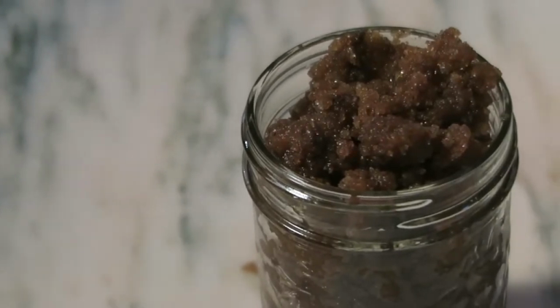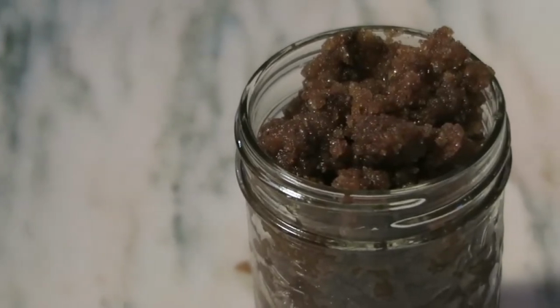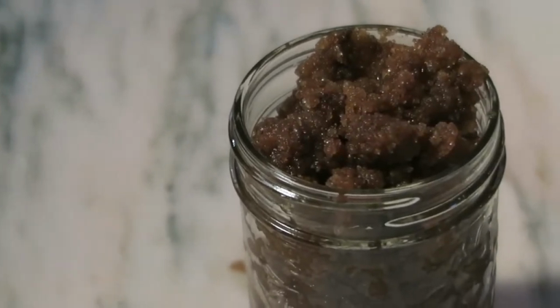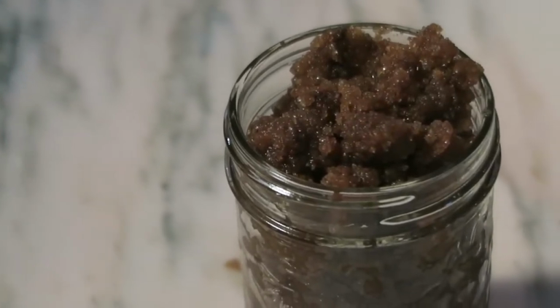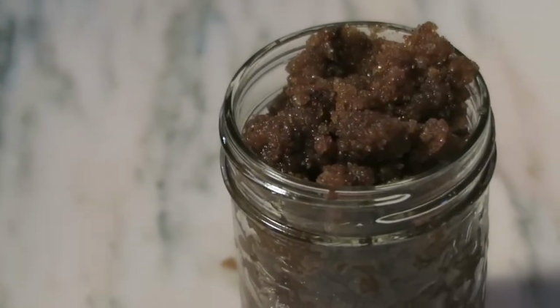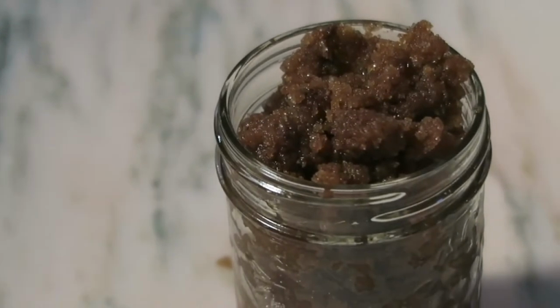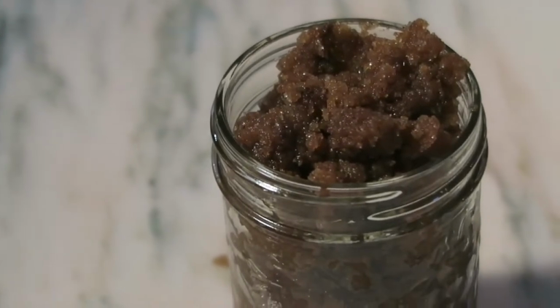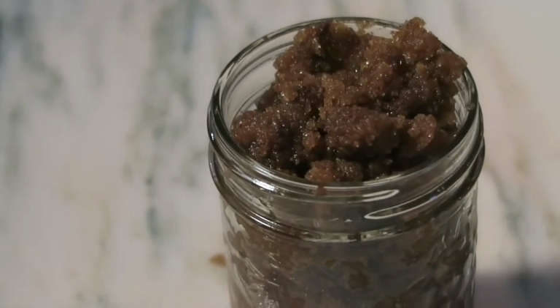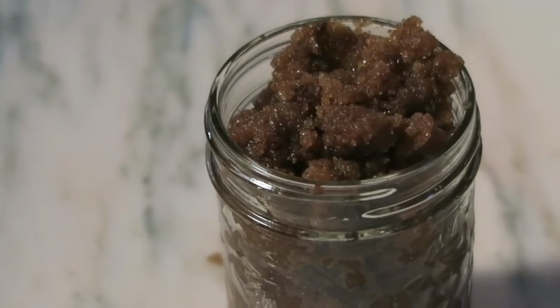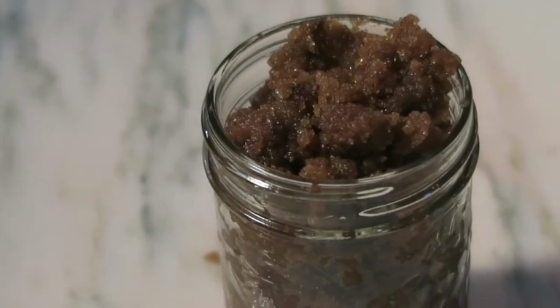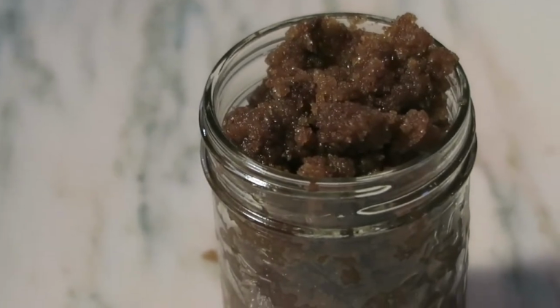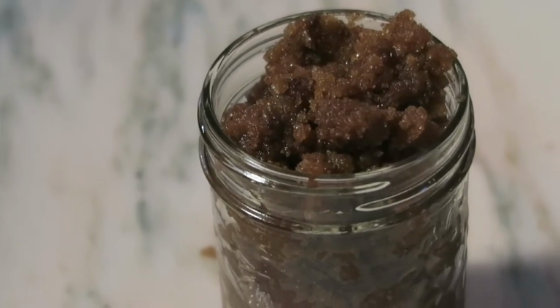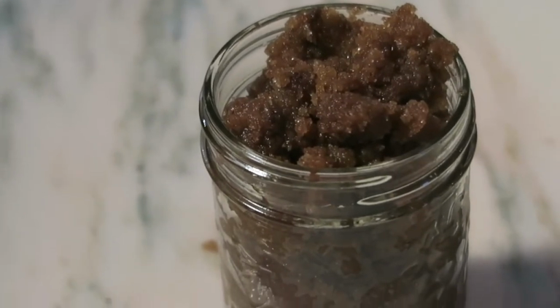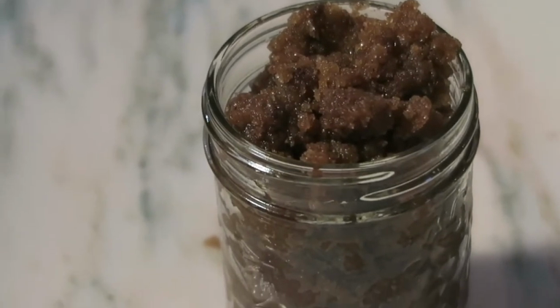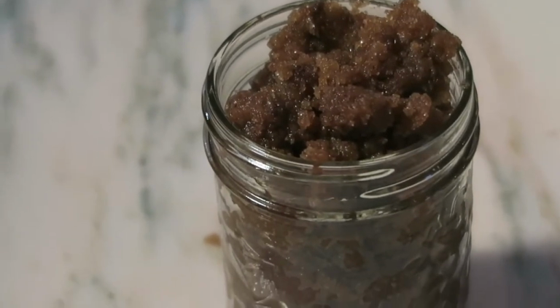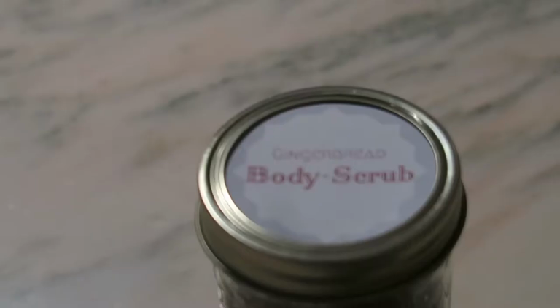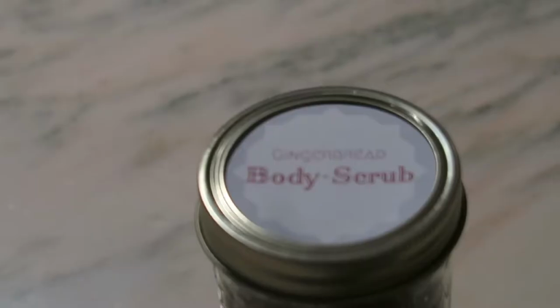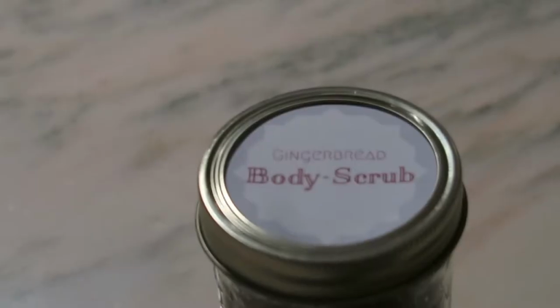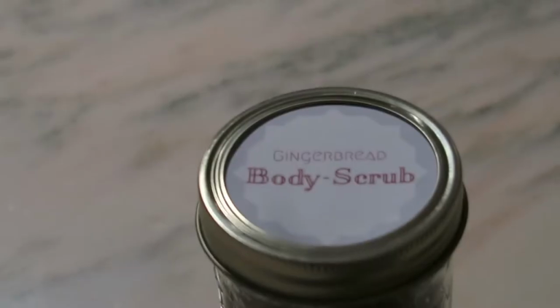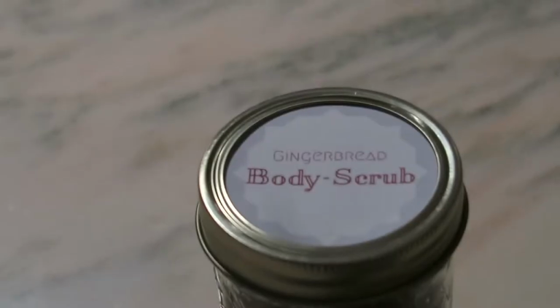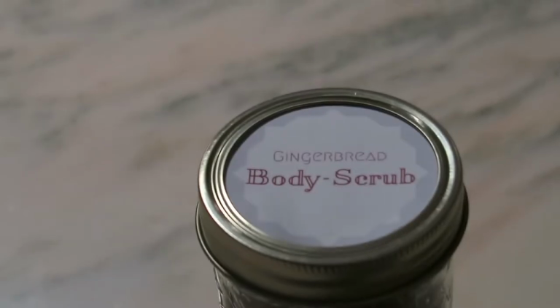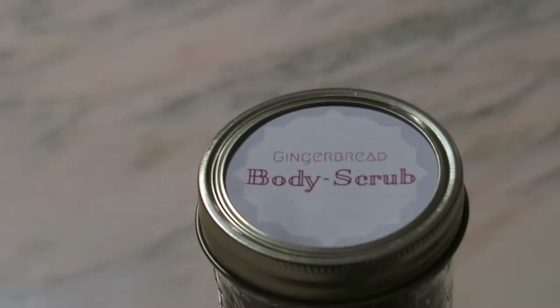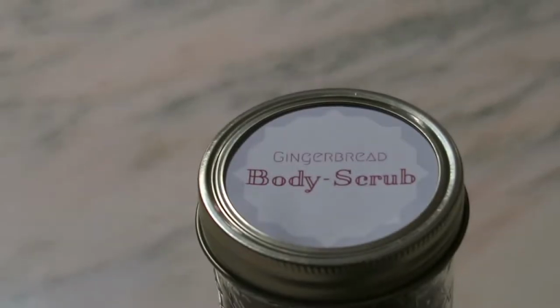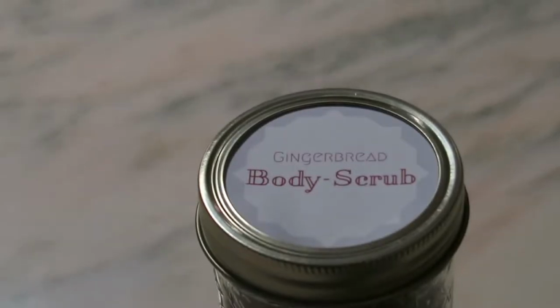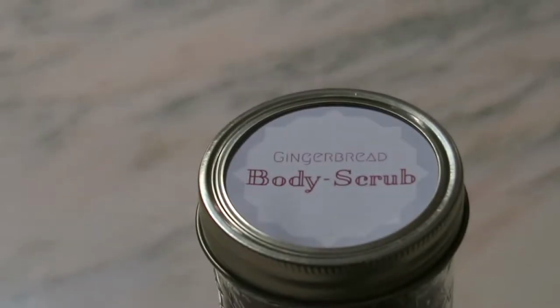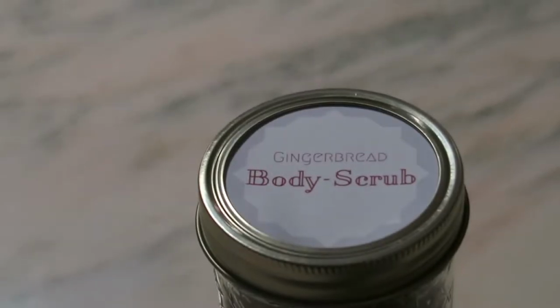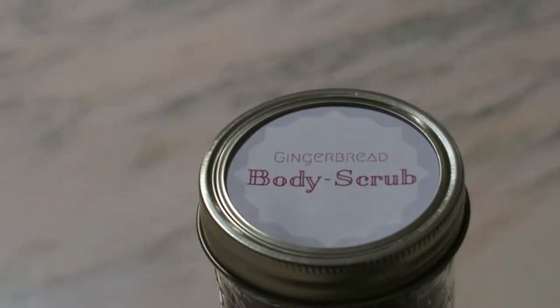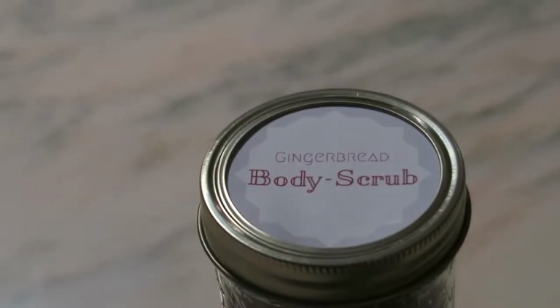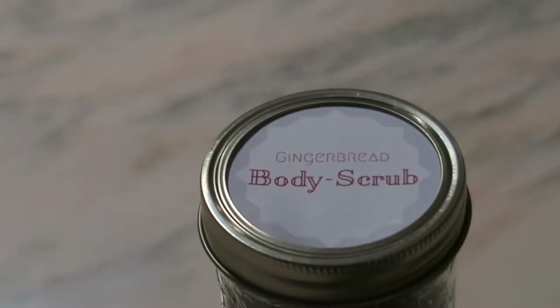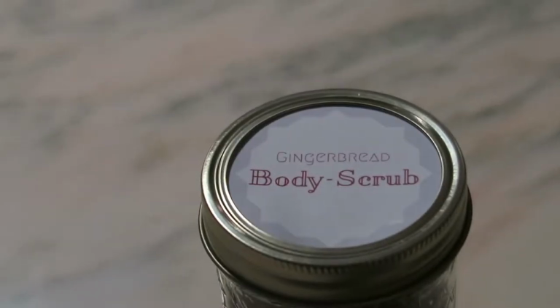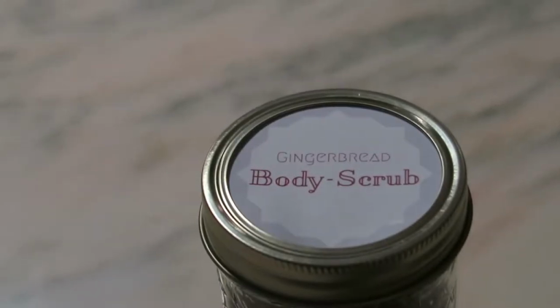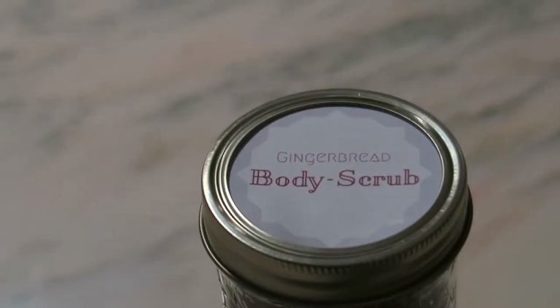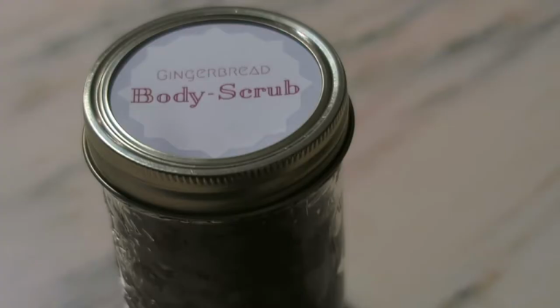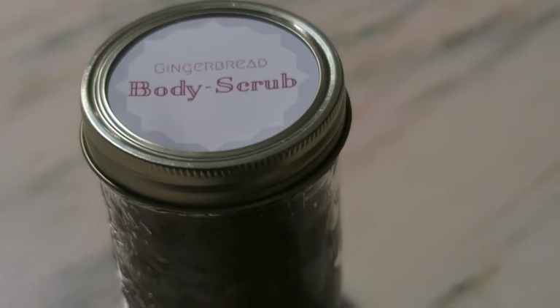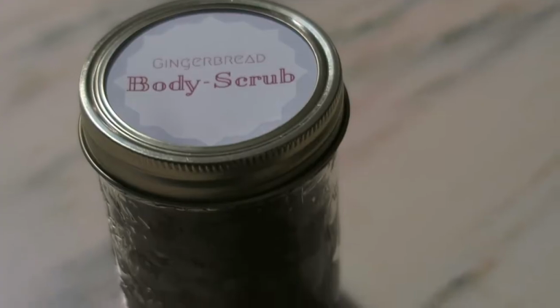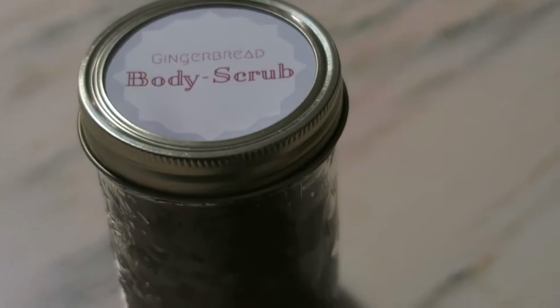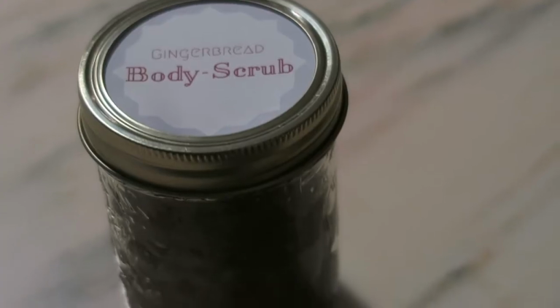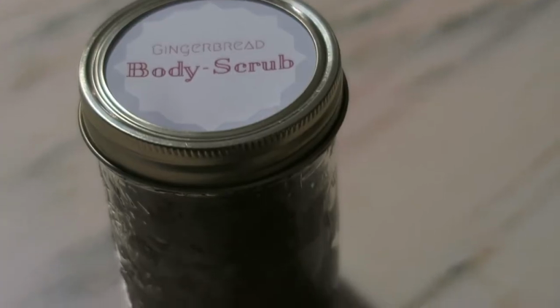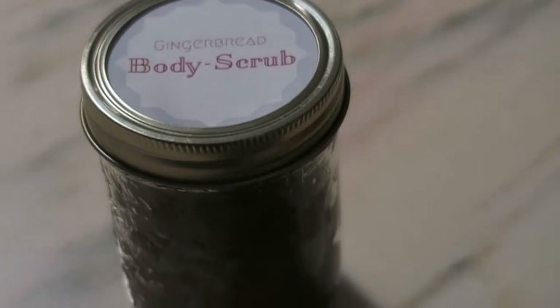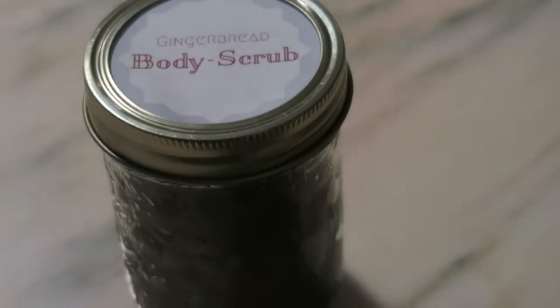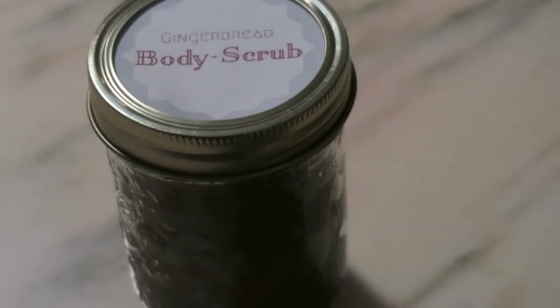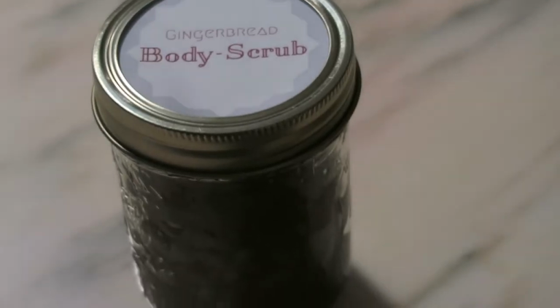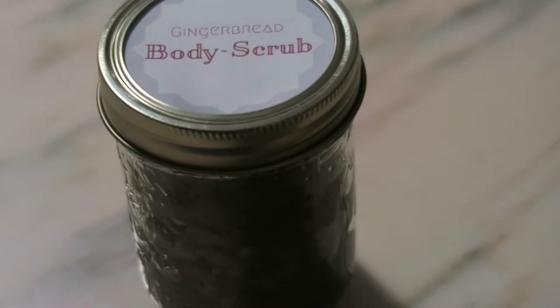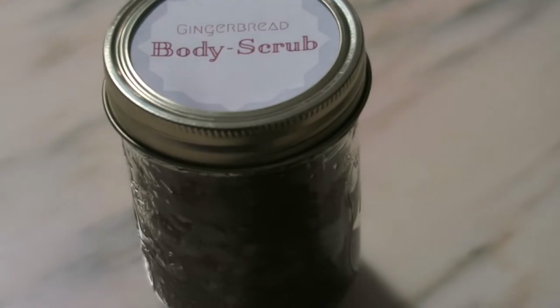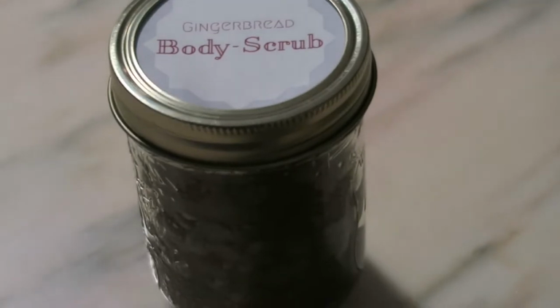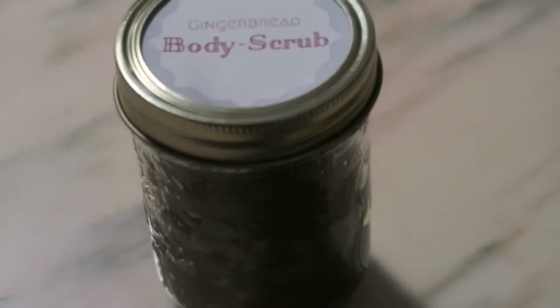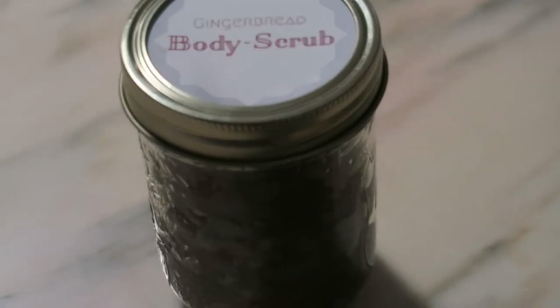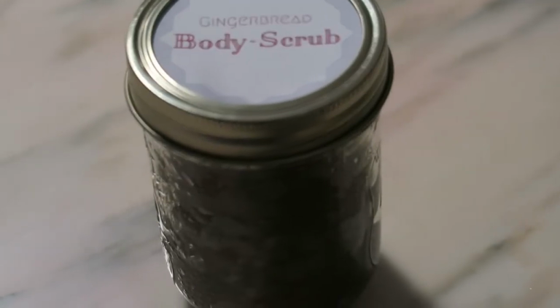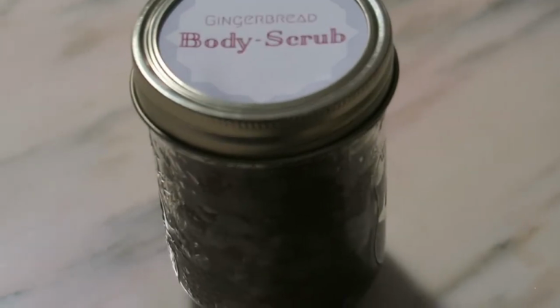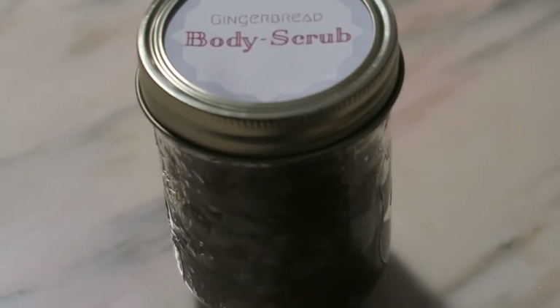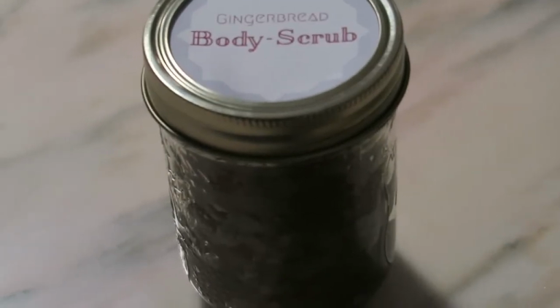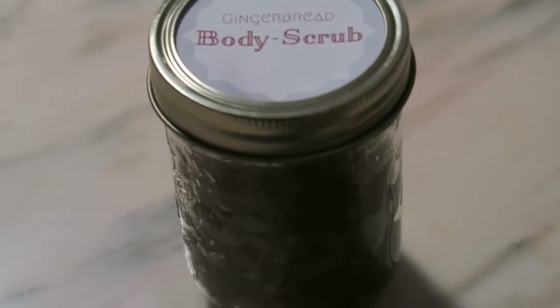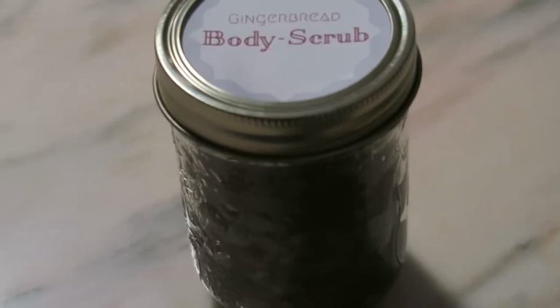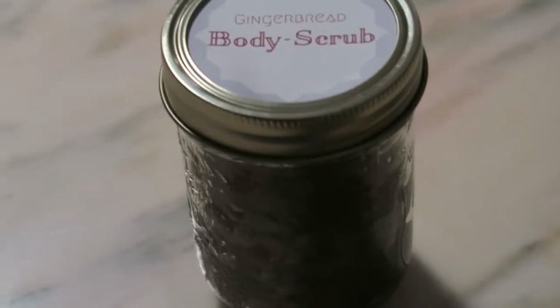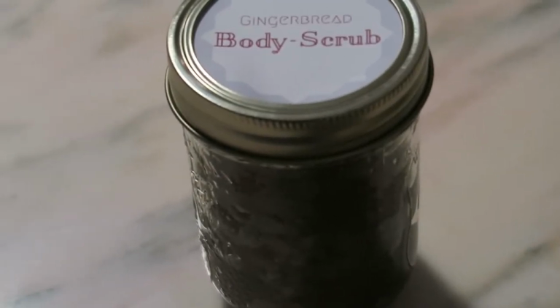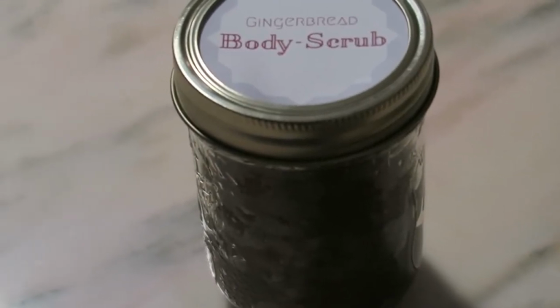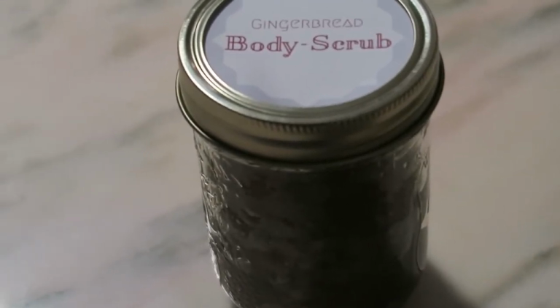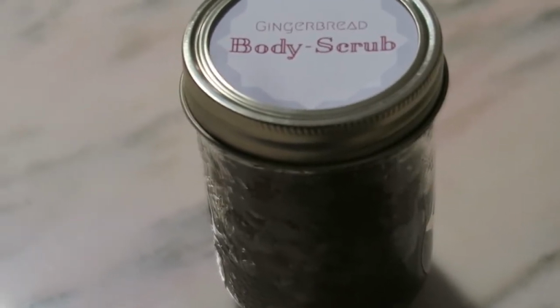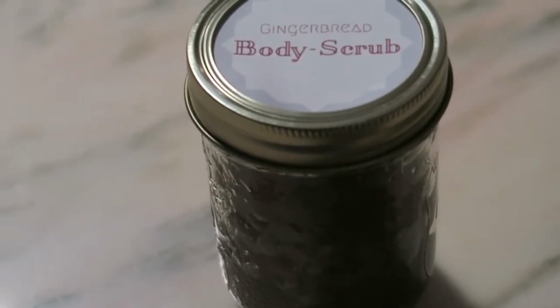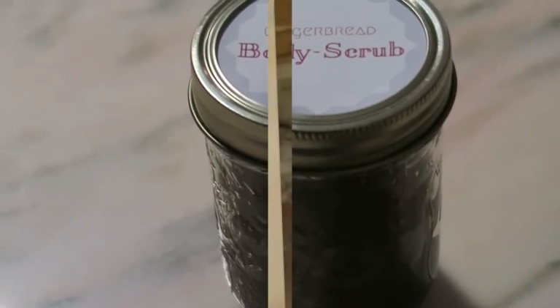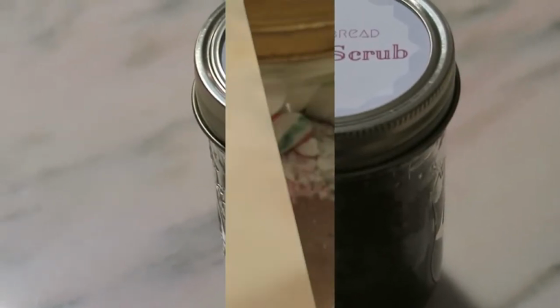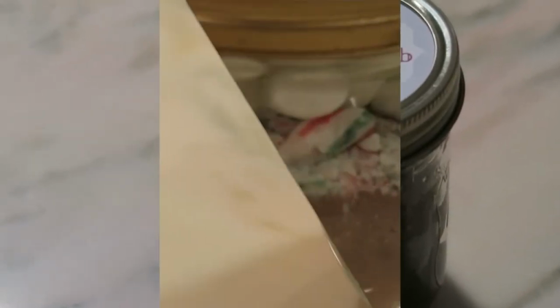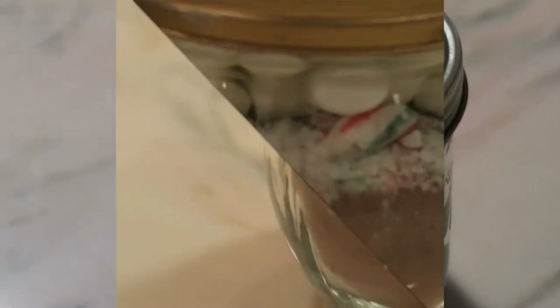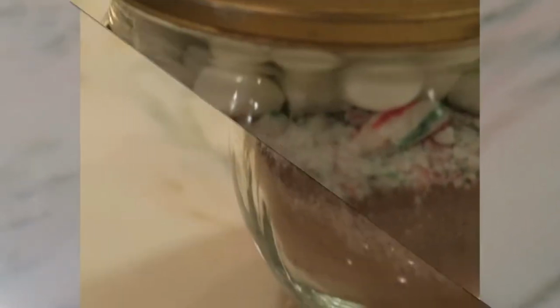I also saw that someone on Pinterest made some labels for their DIY body scrub, so I thought that I would do the same thing.